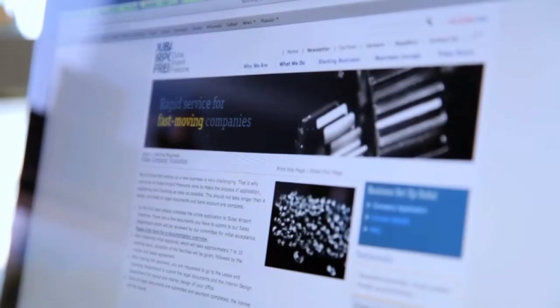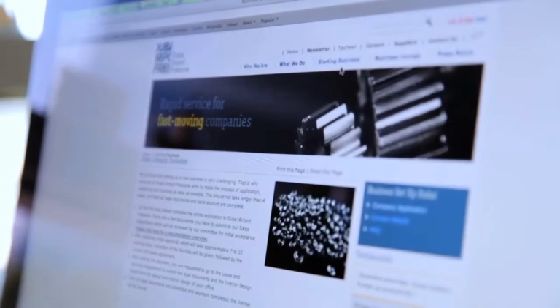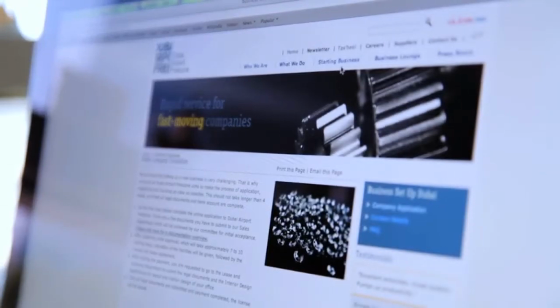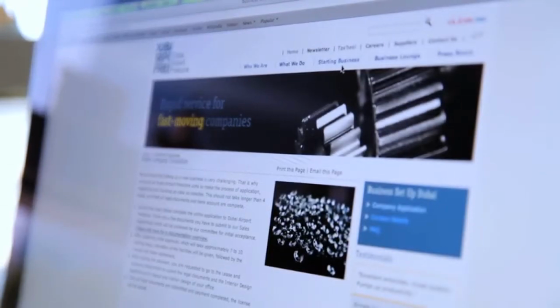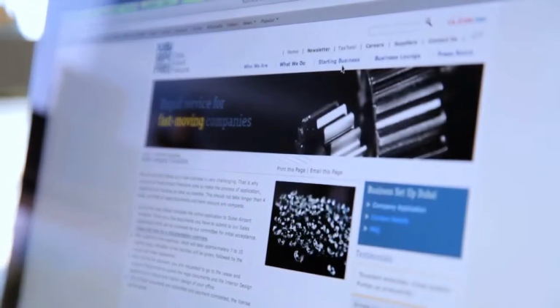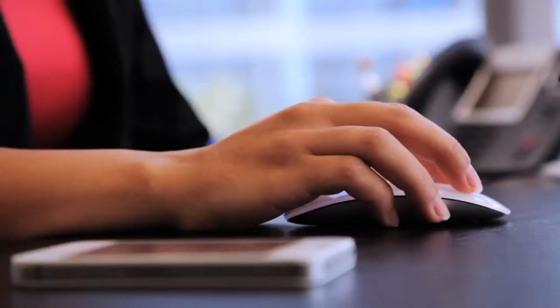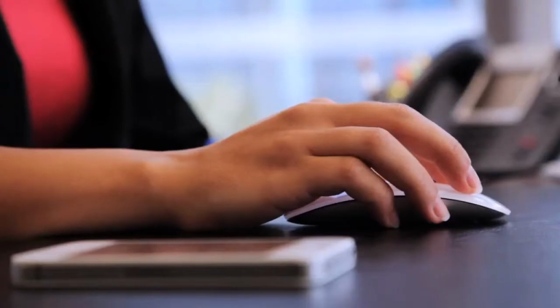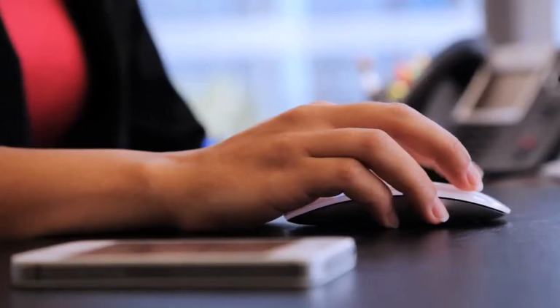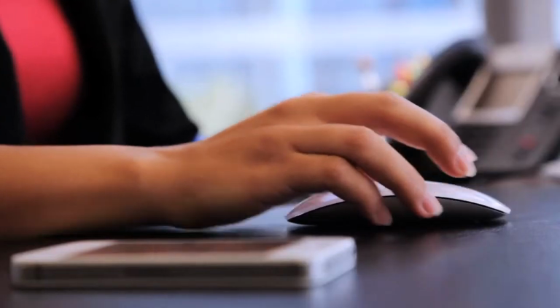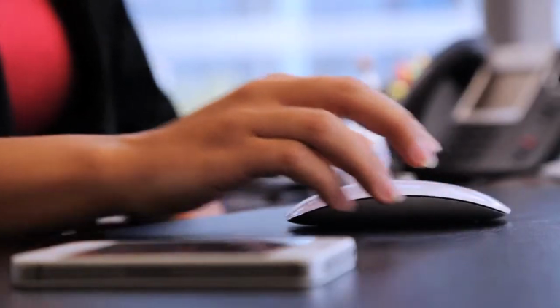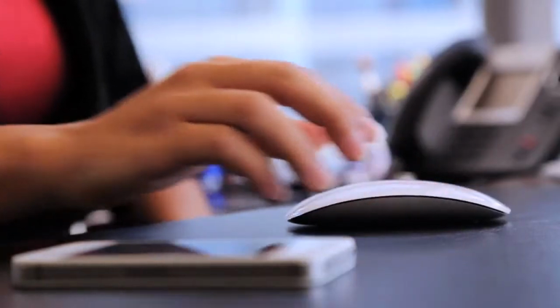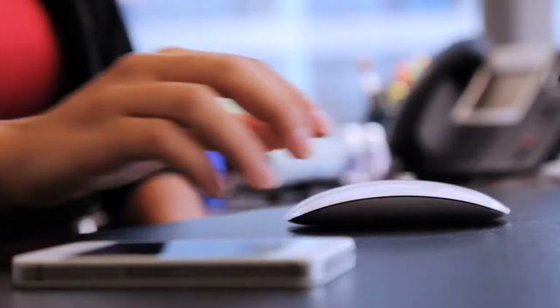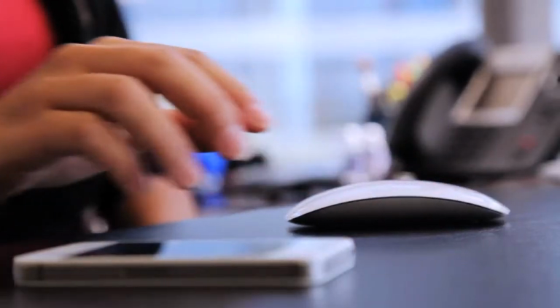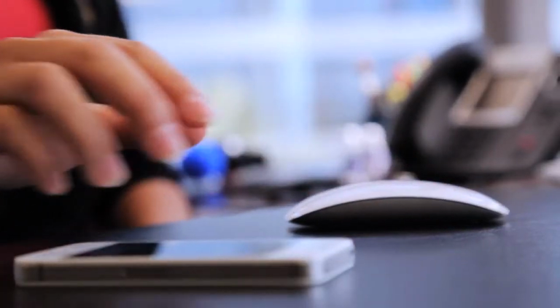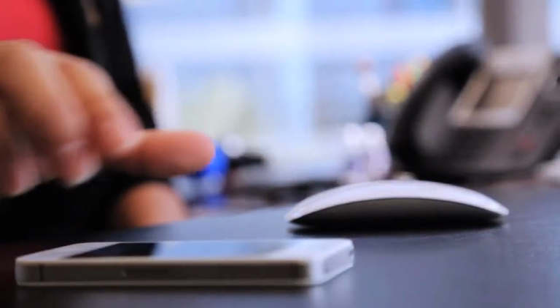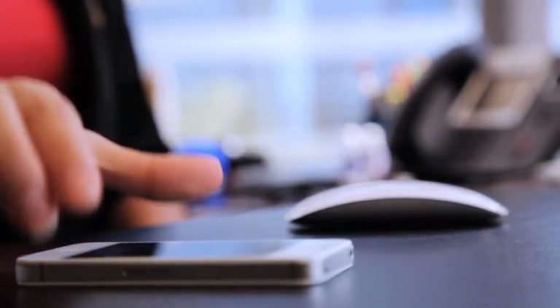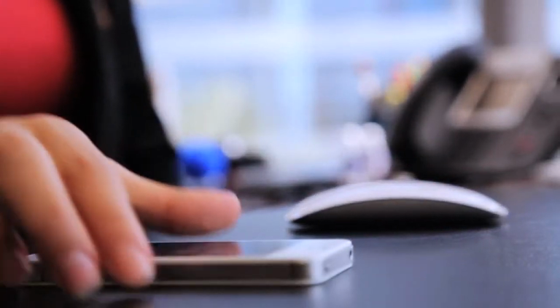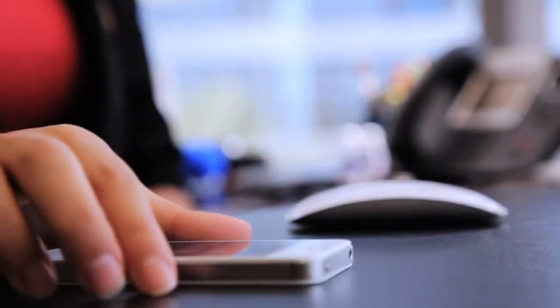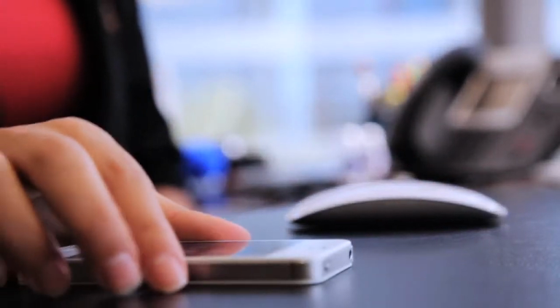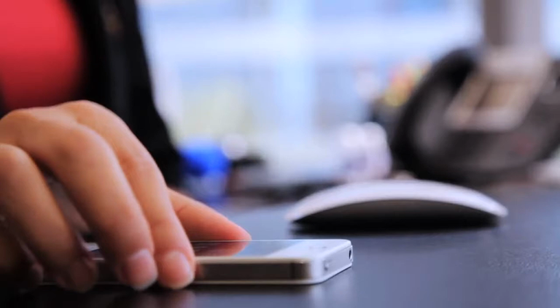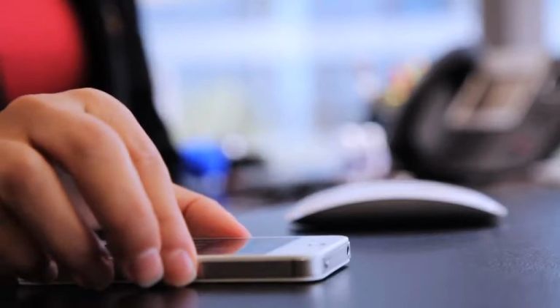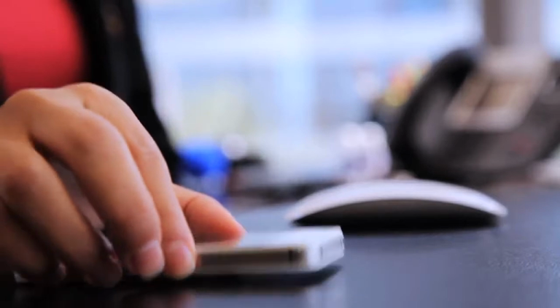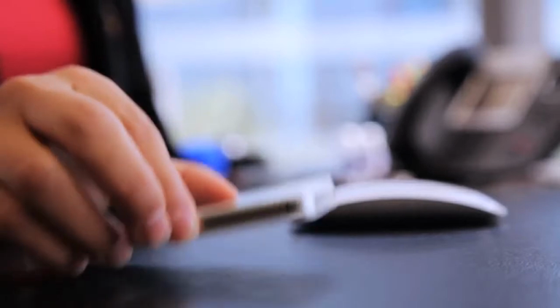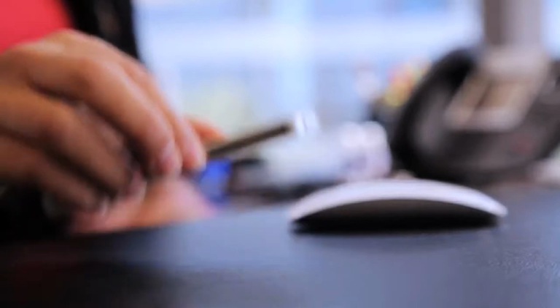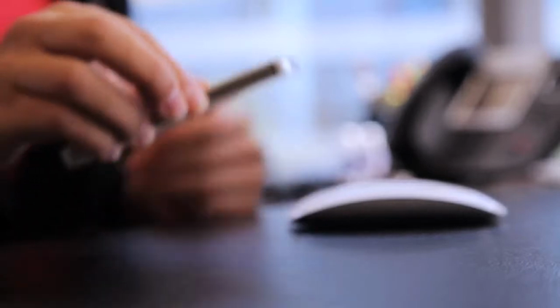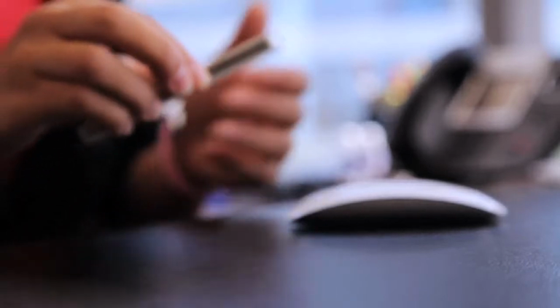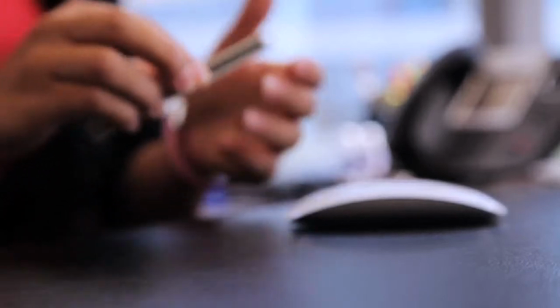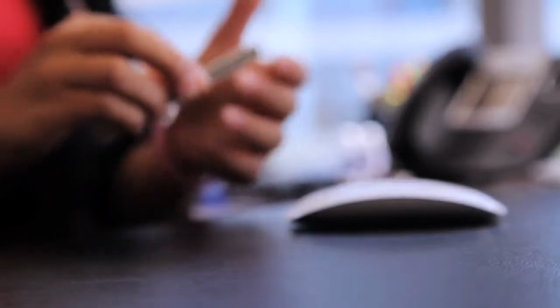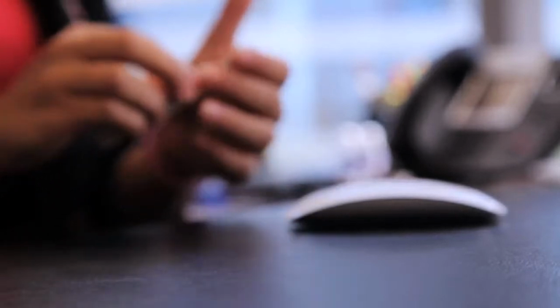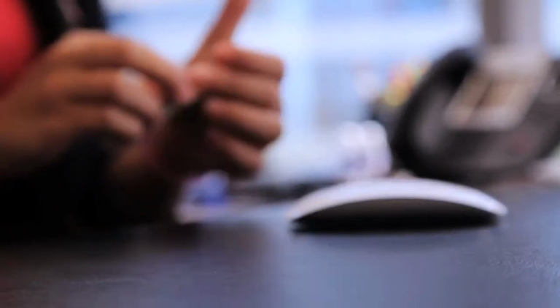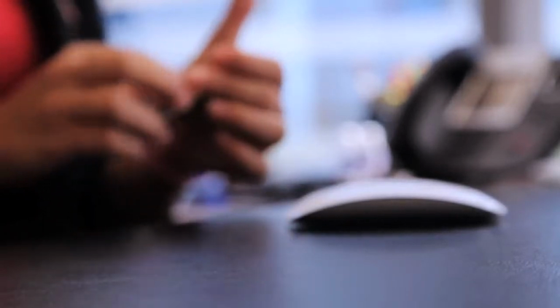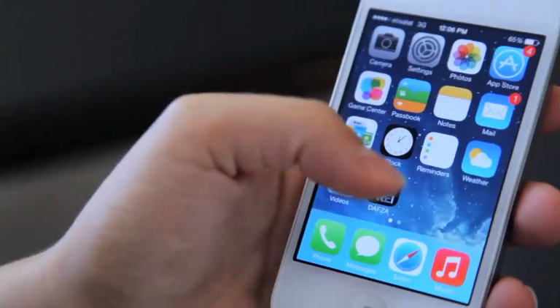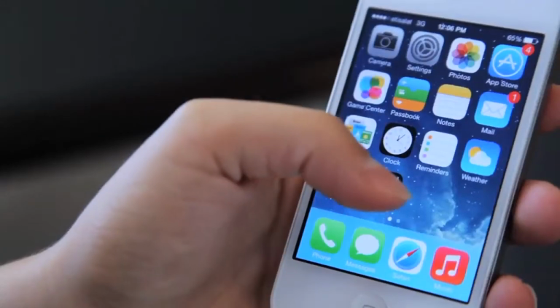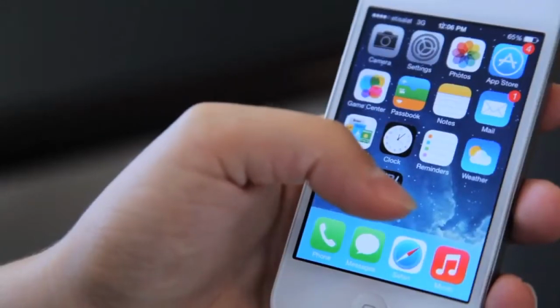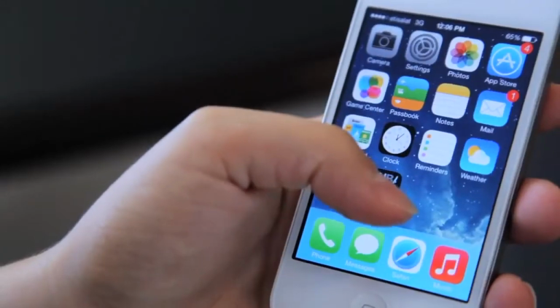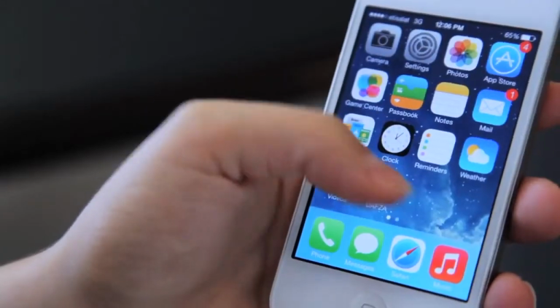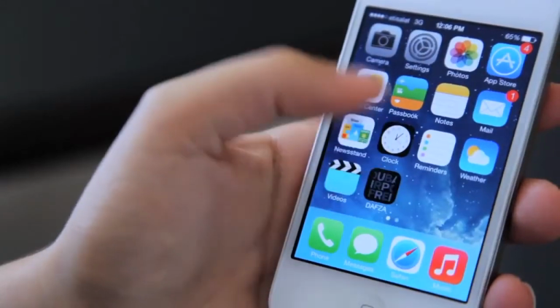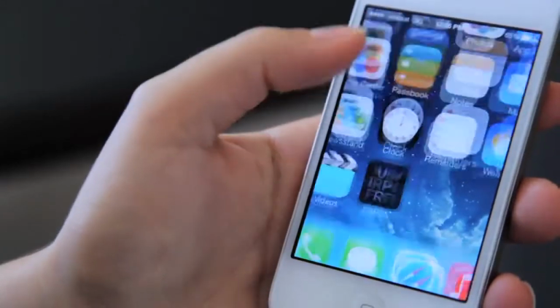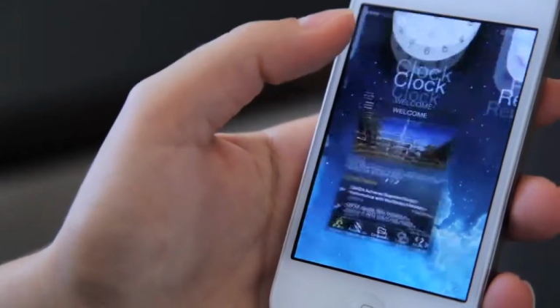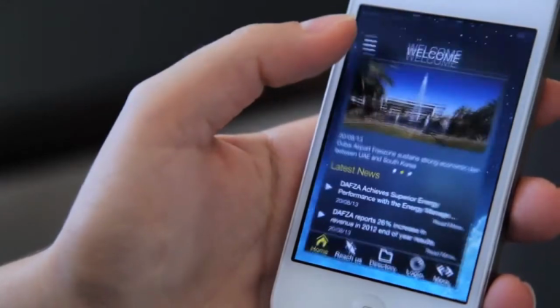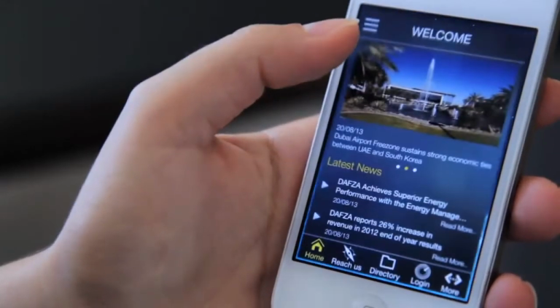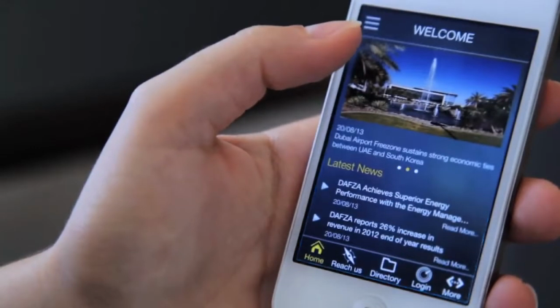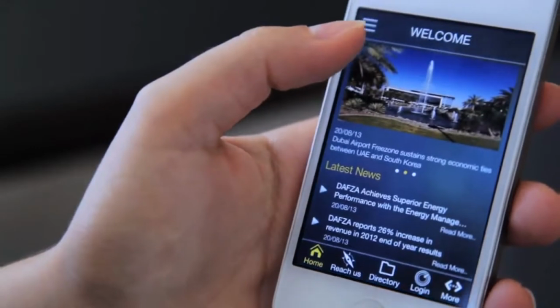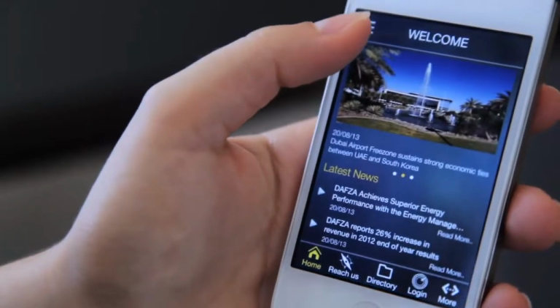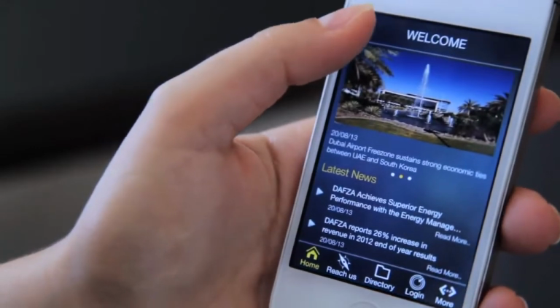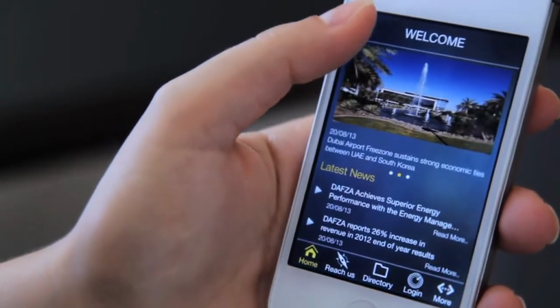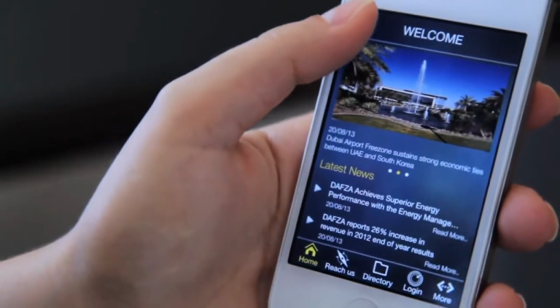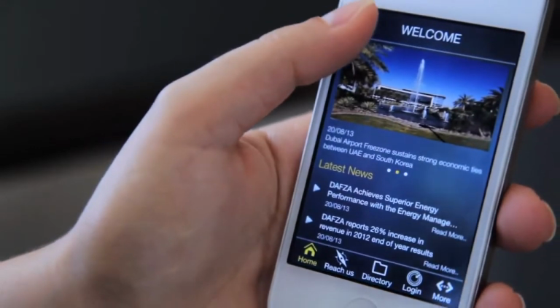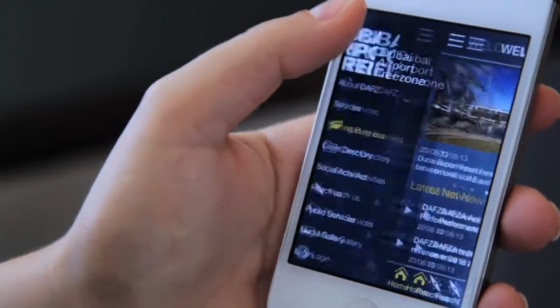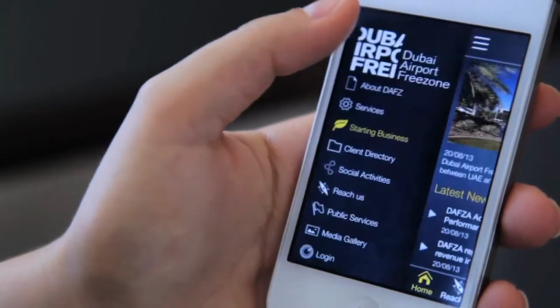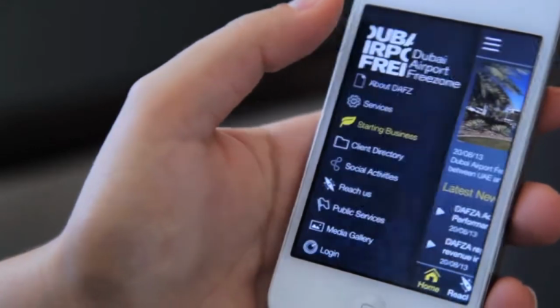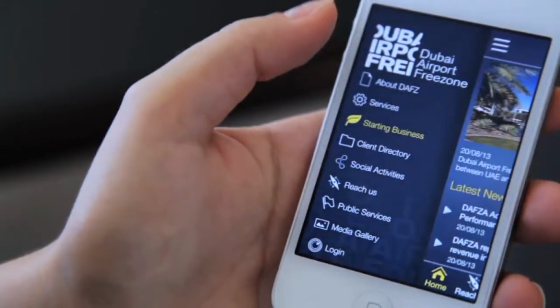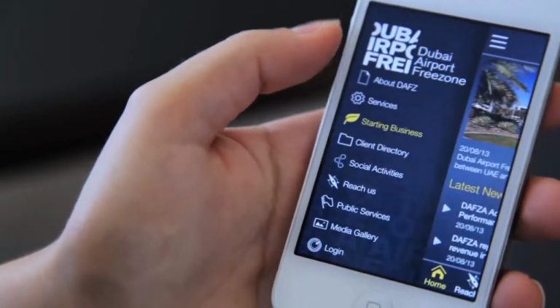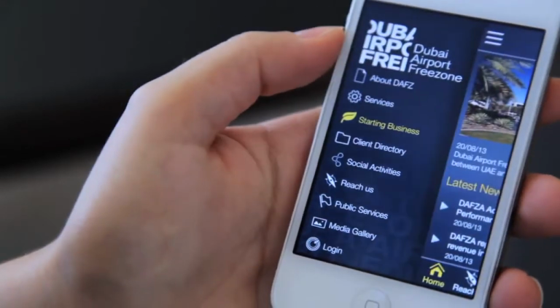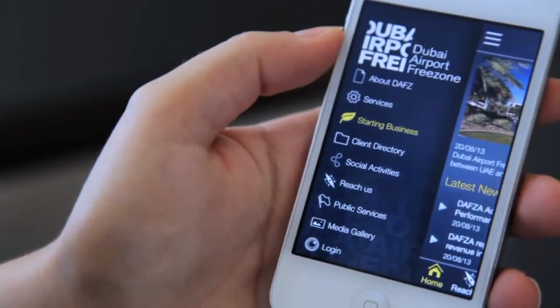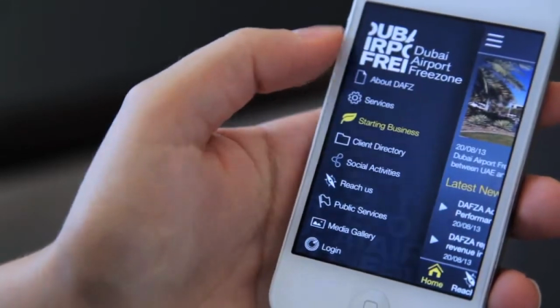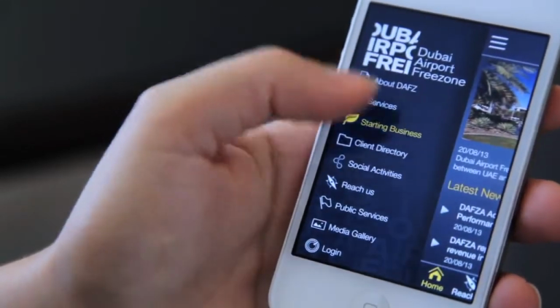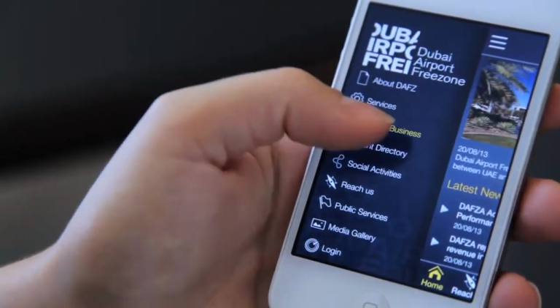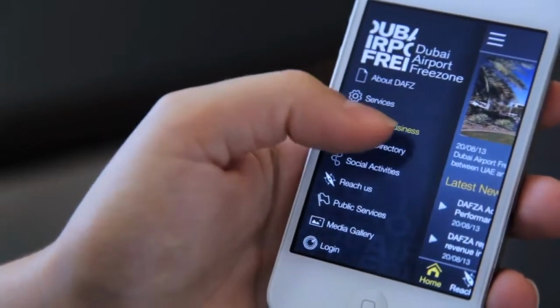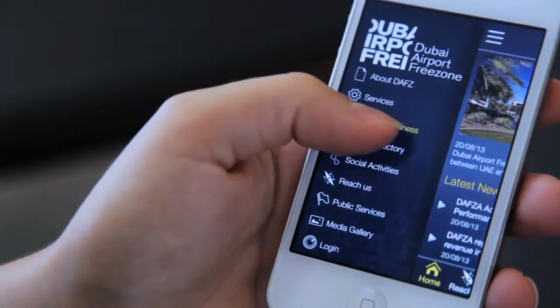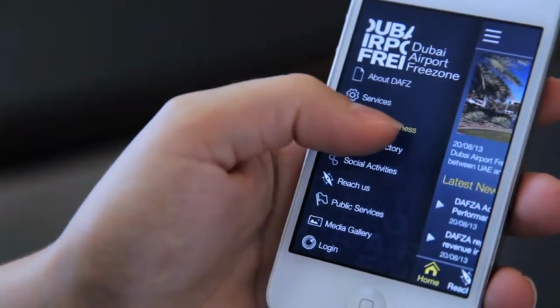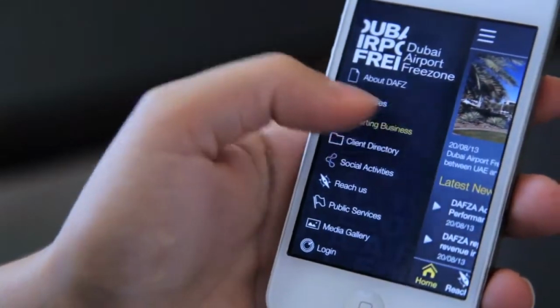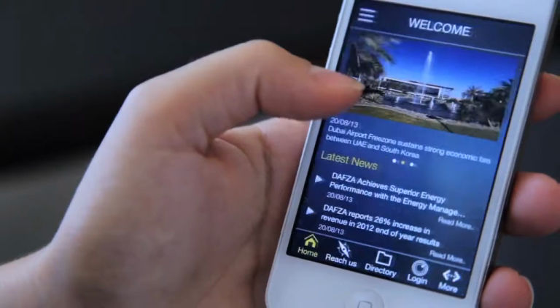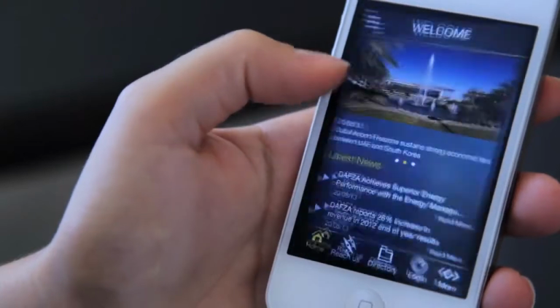Starting business. Get the app to work for you when you send out an application form for your new business in DAFSA with just a simple tap.